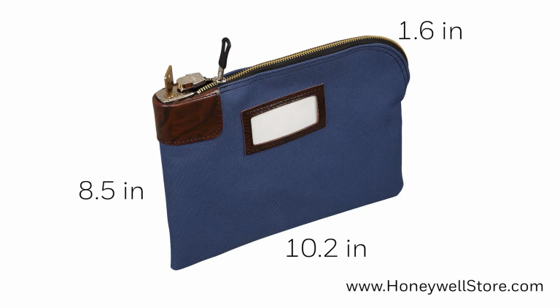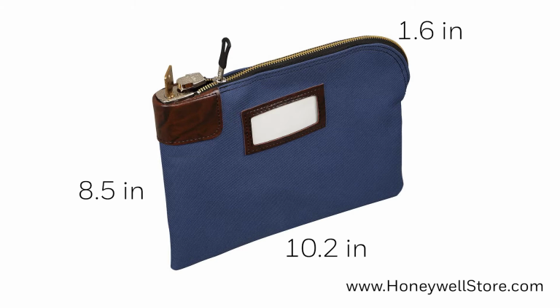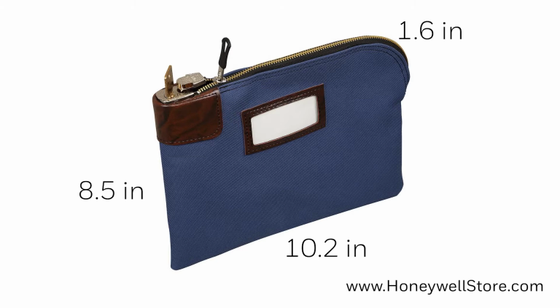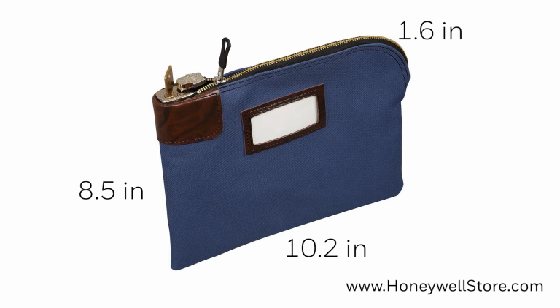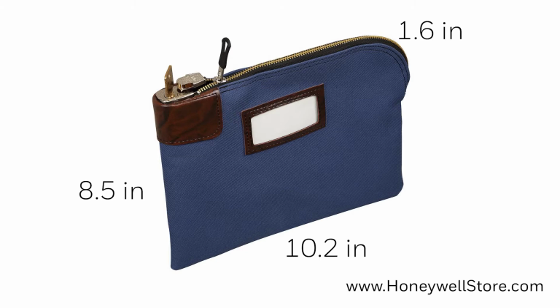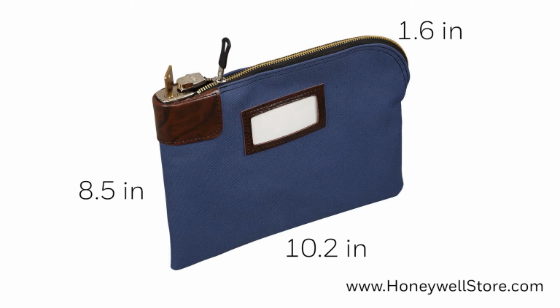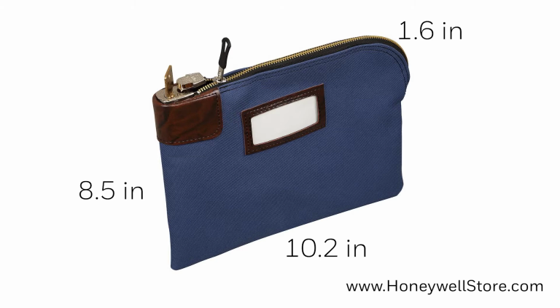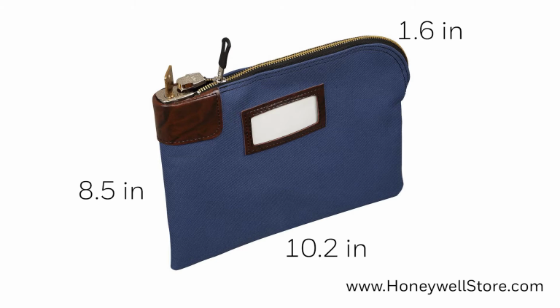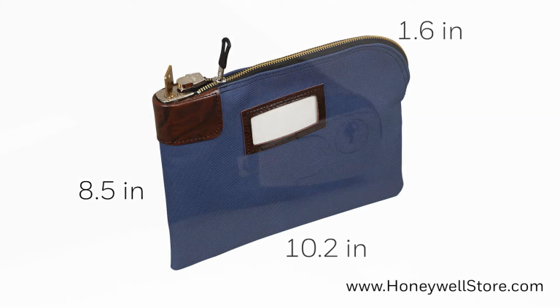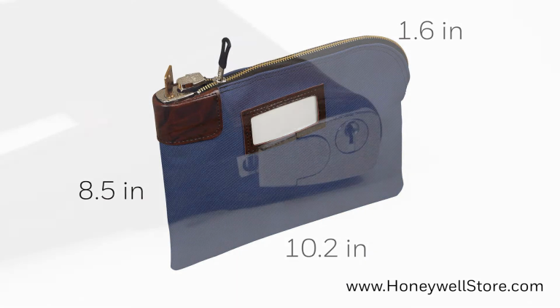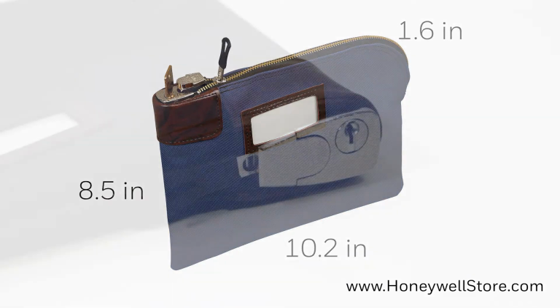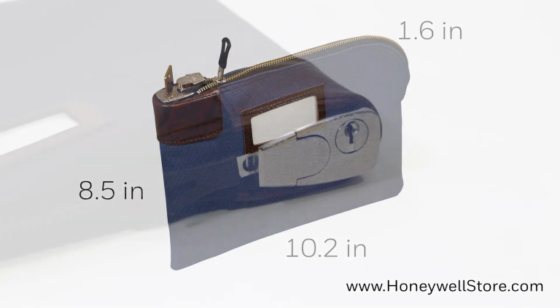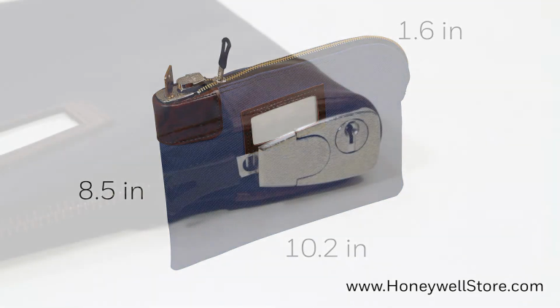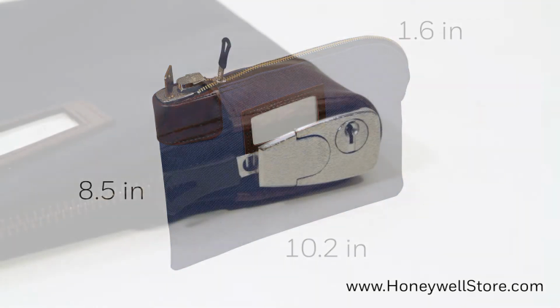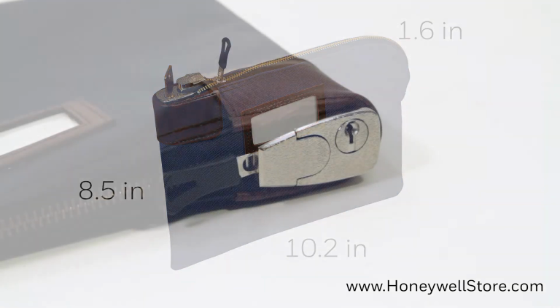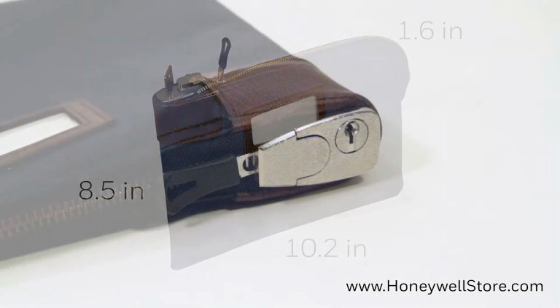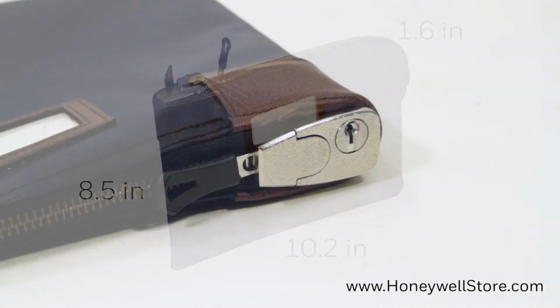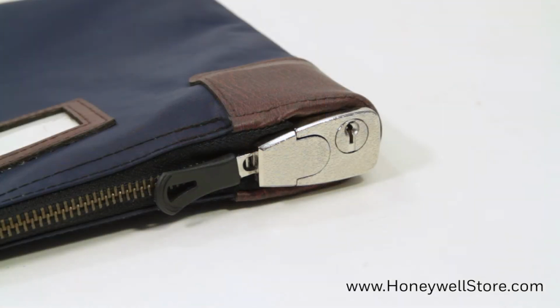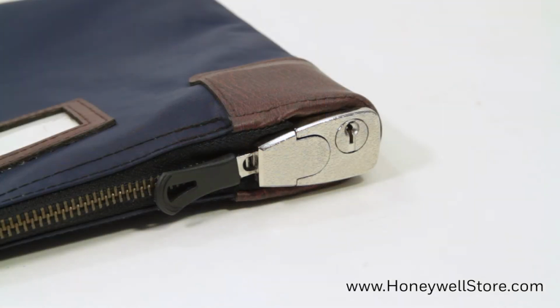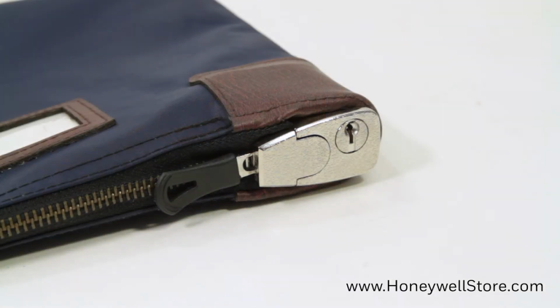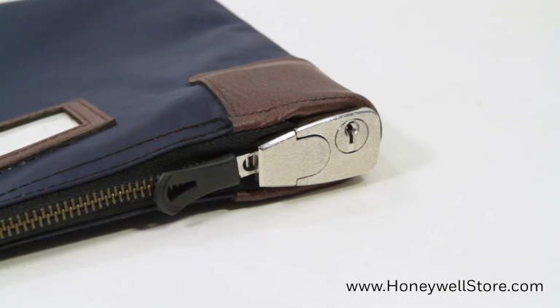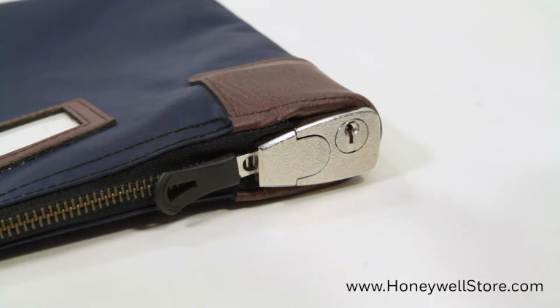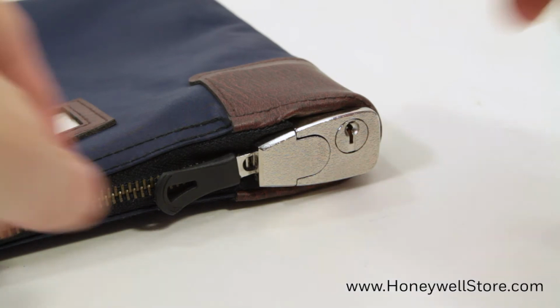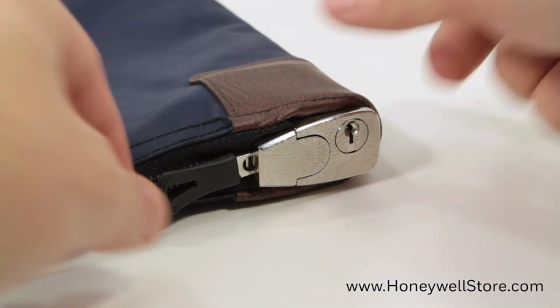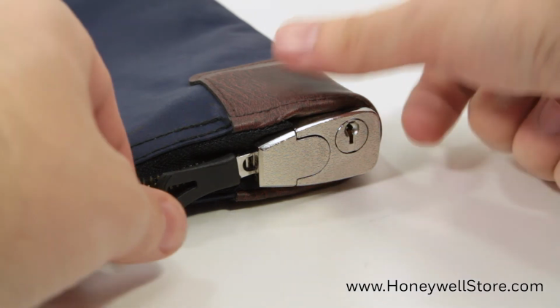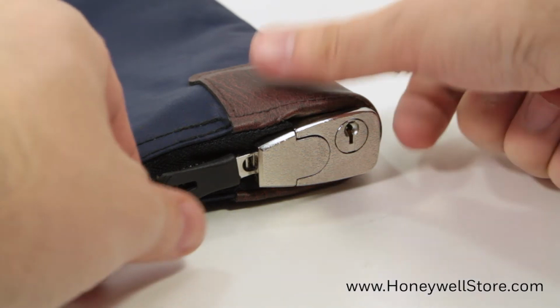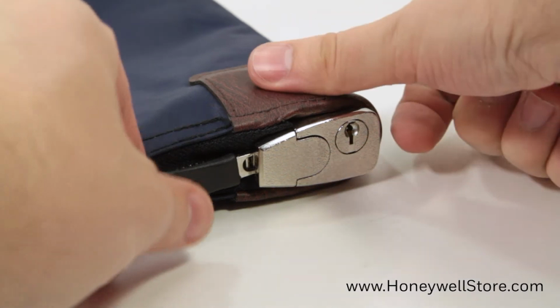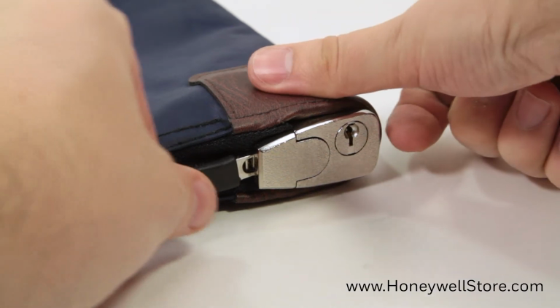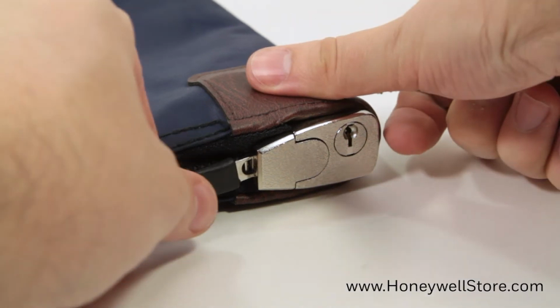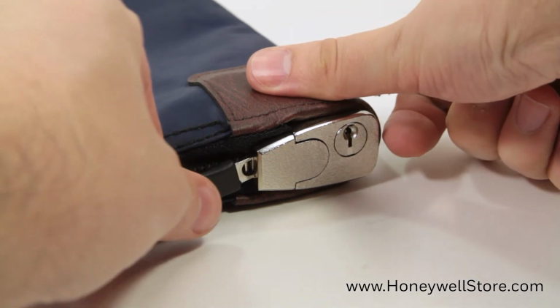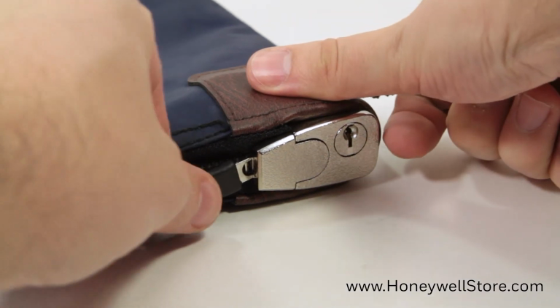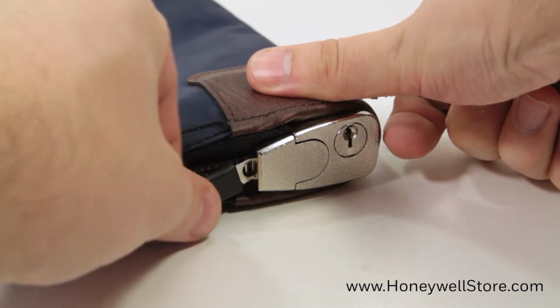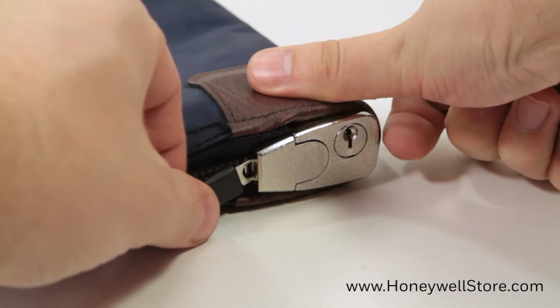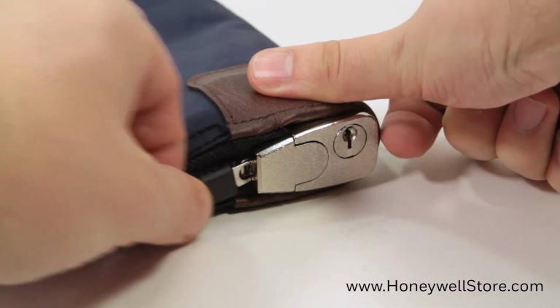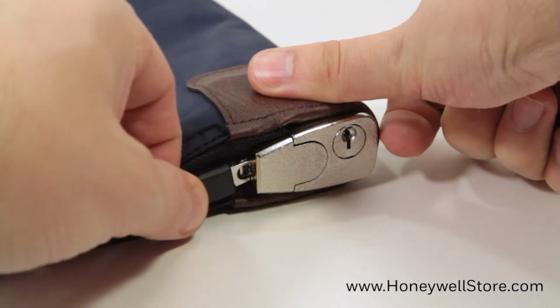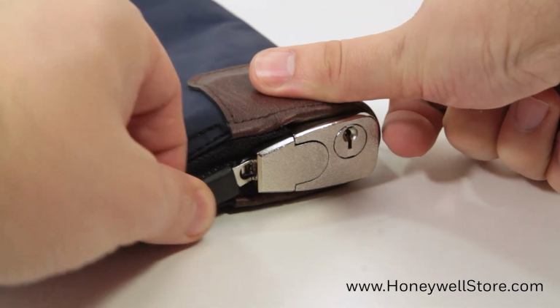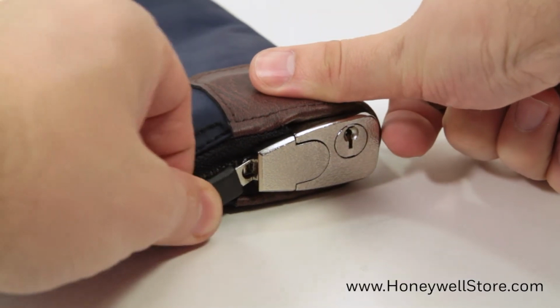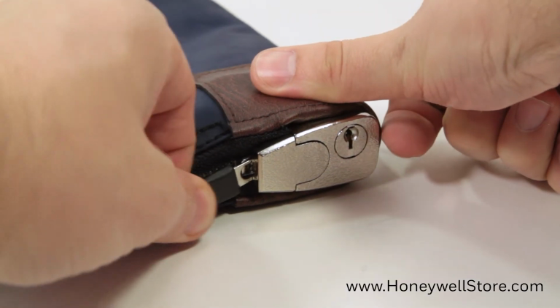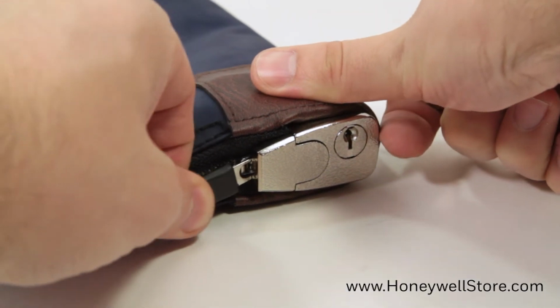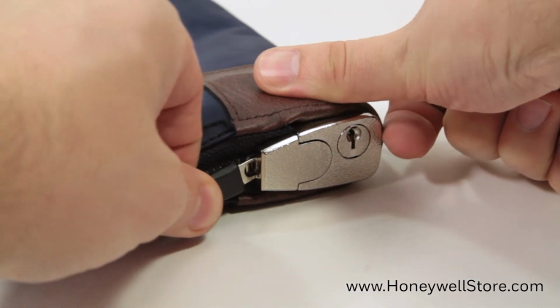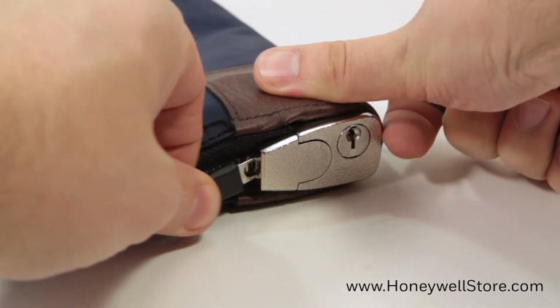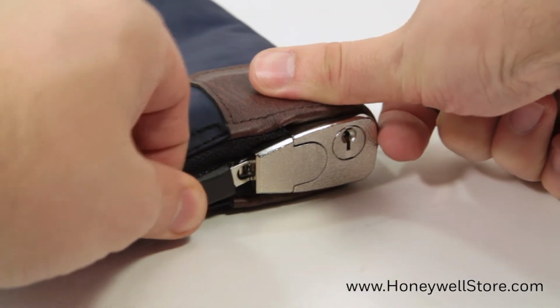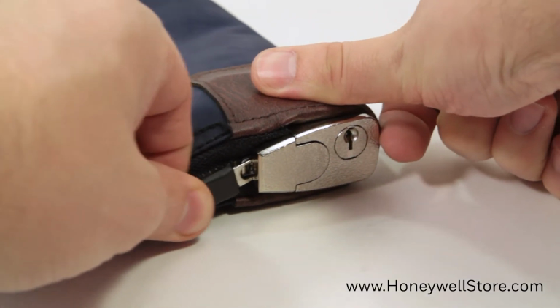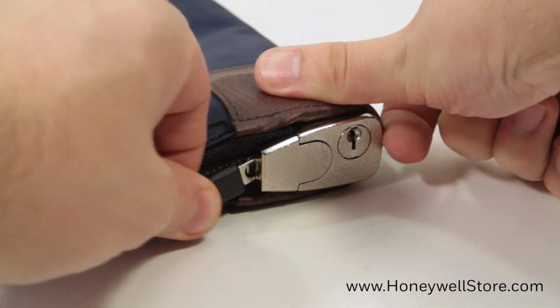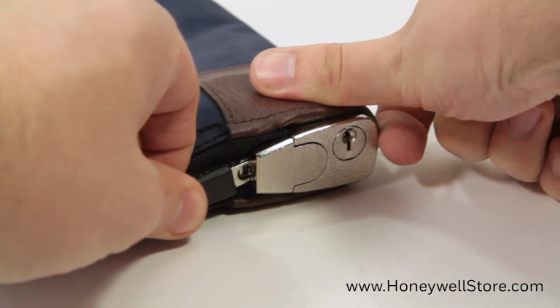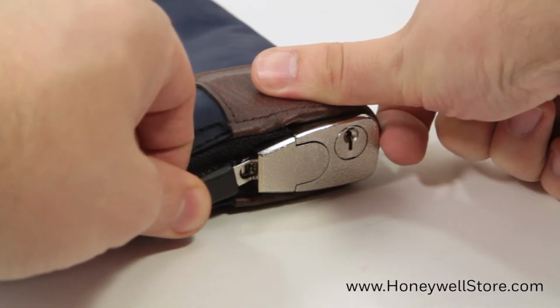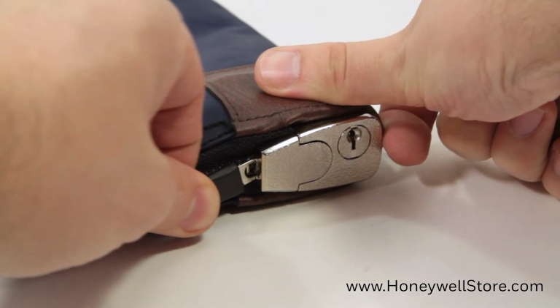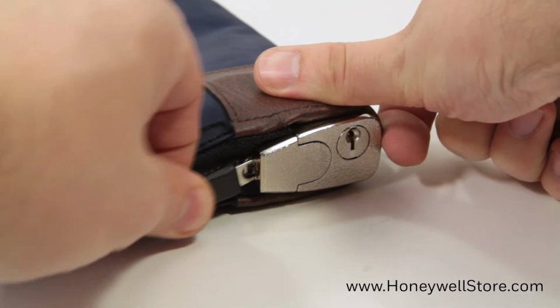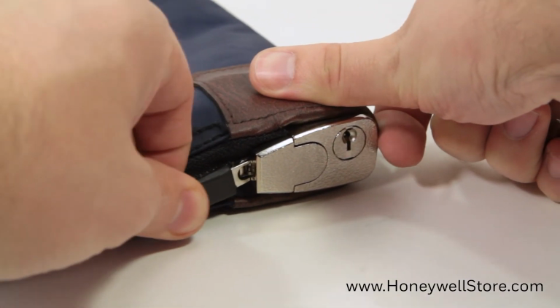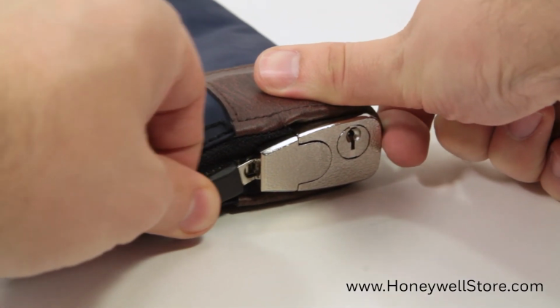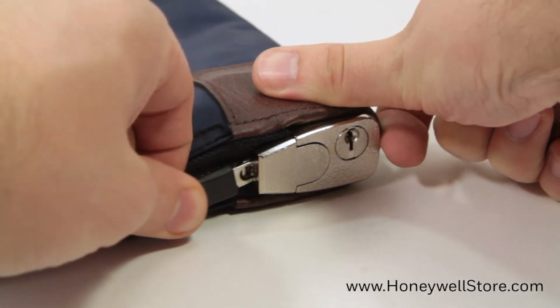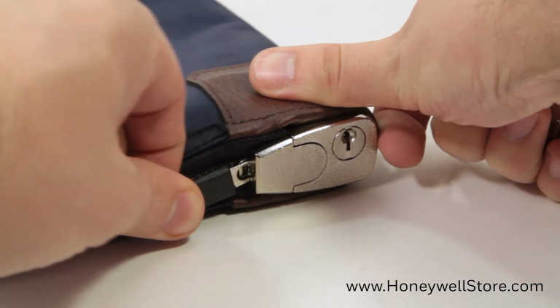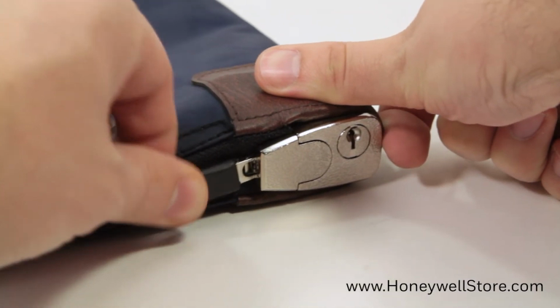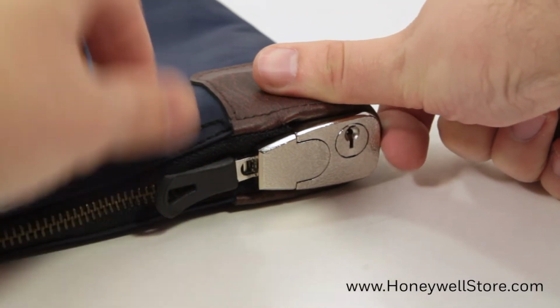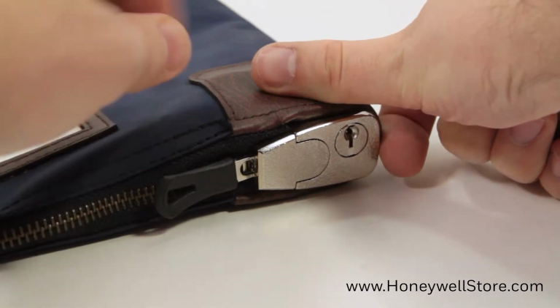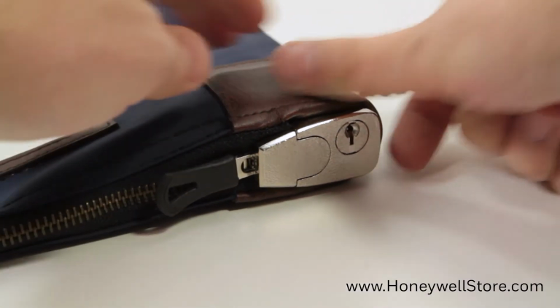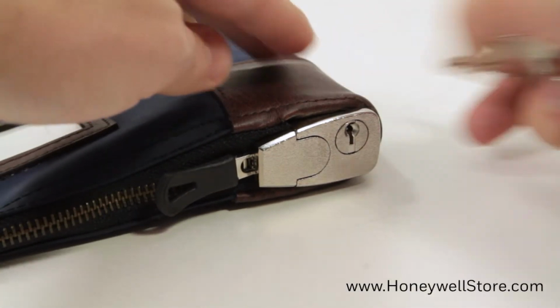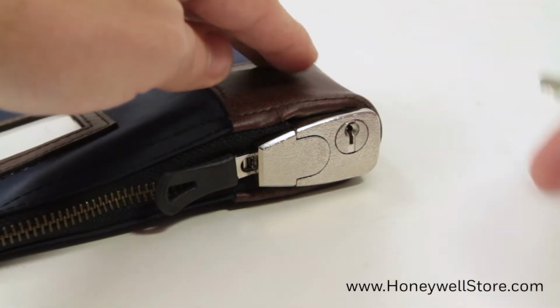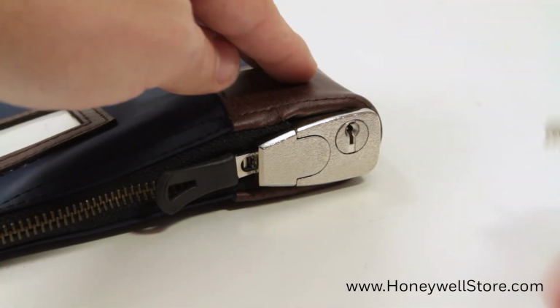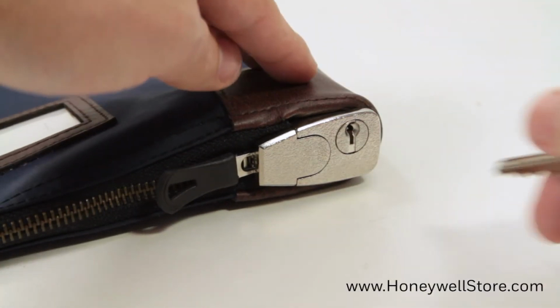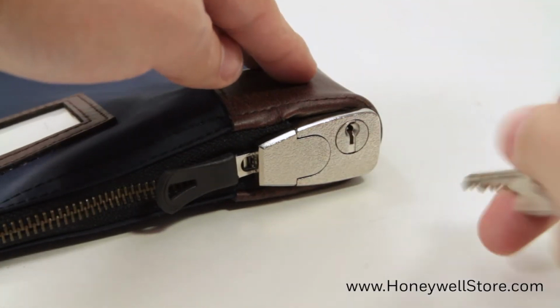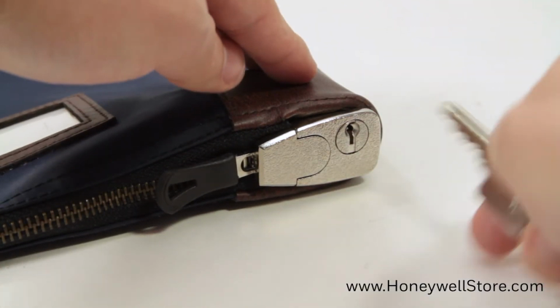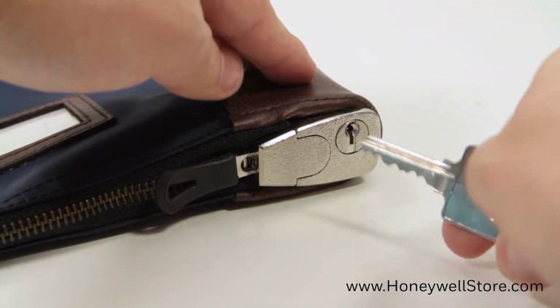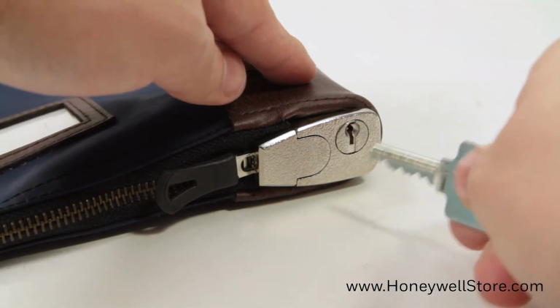The key locking system keeps the zipper locked in place until the key is inserted and turned, releasing the zipper.